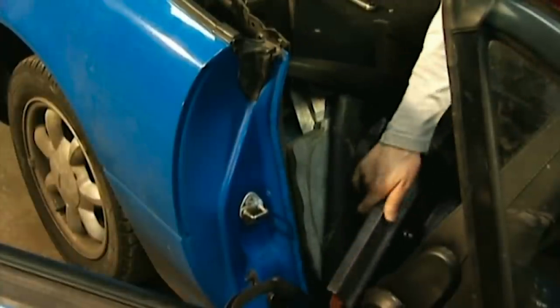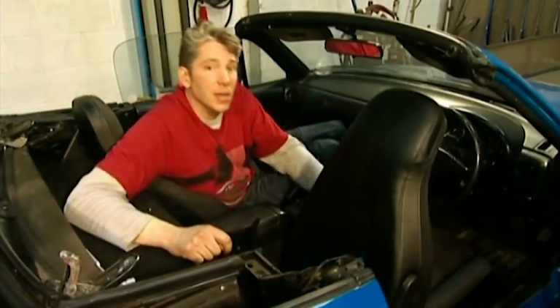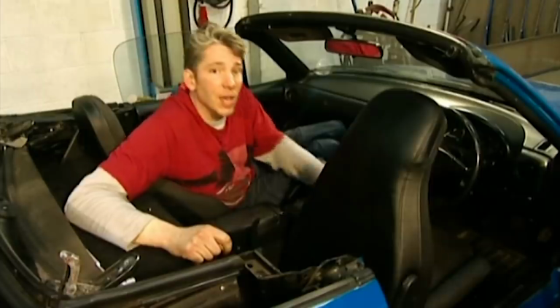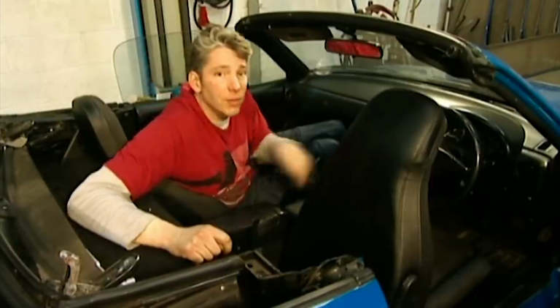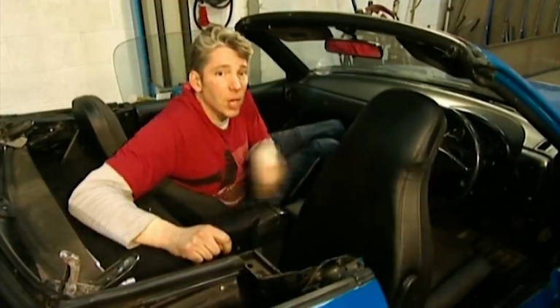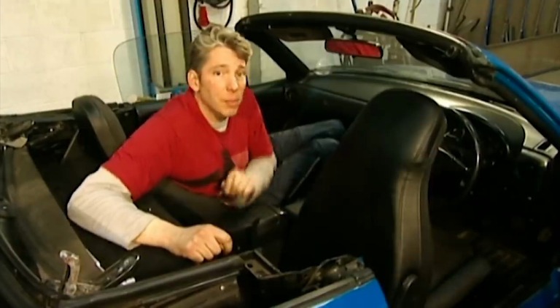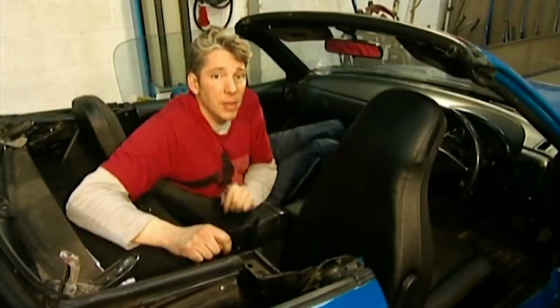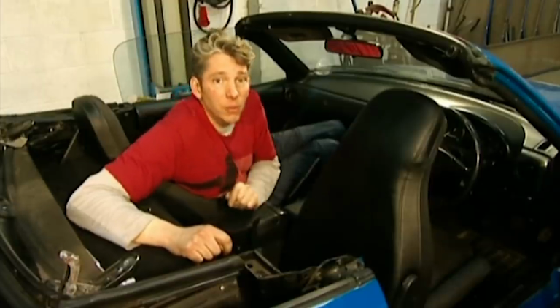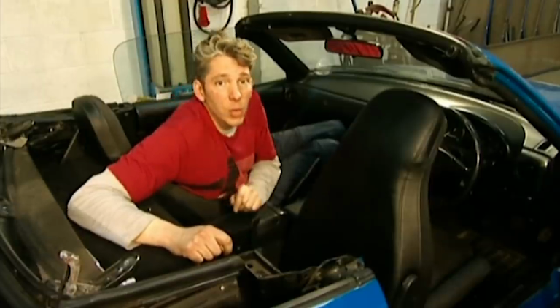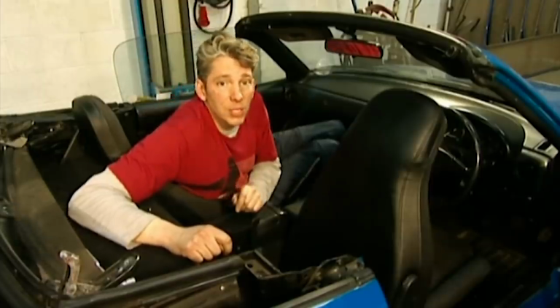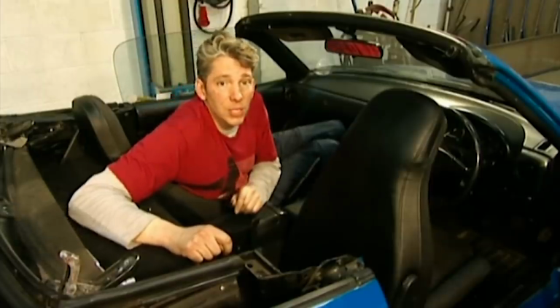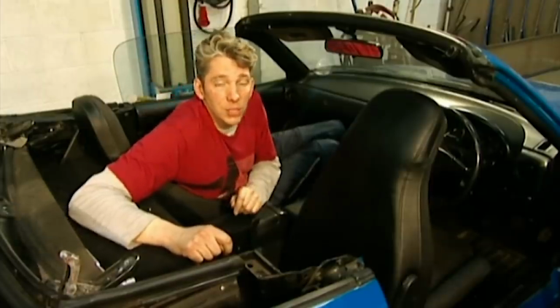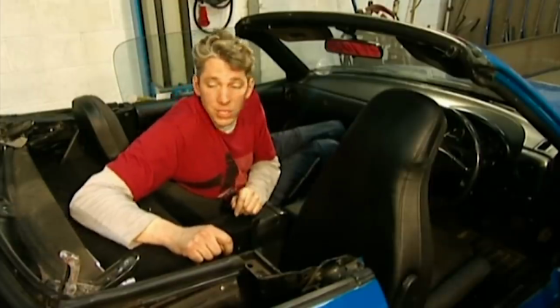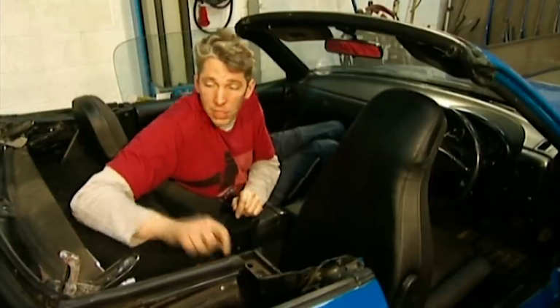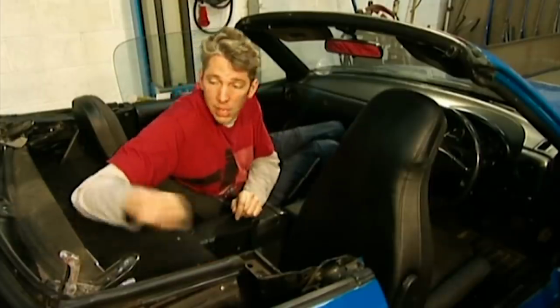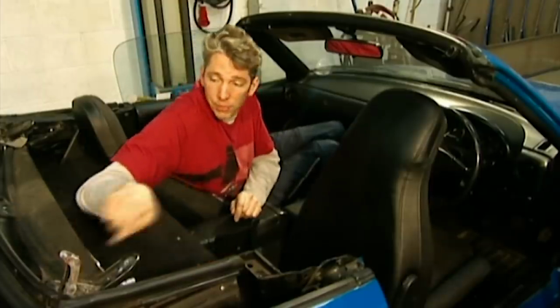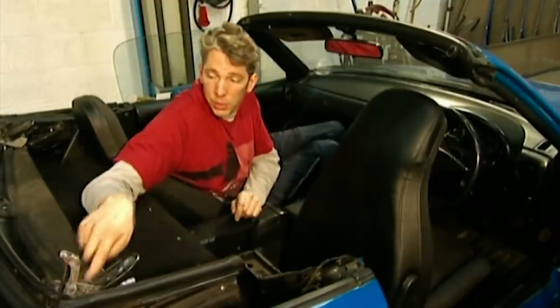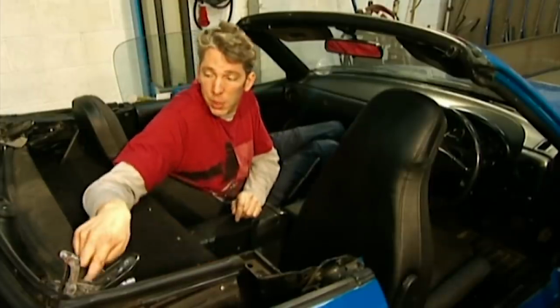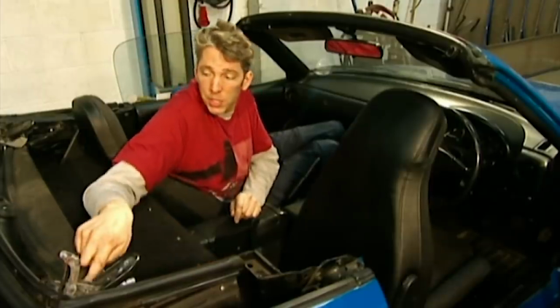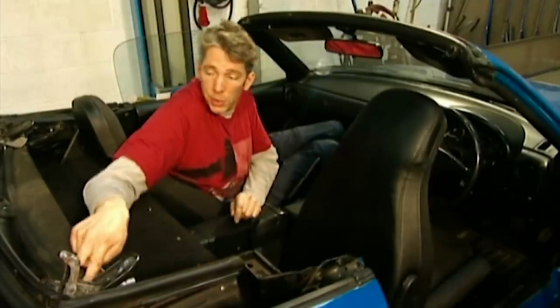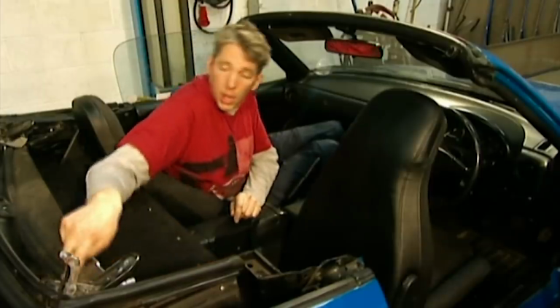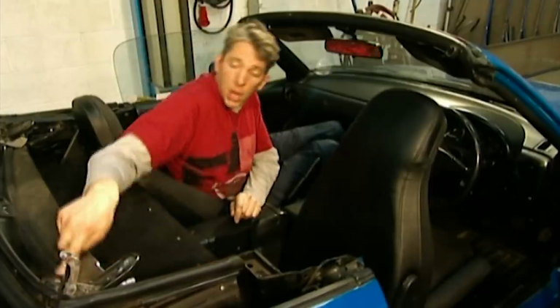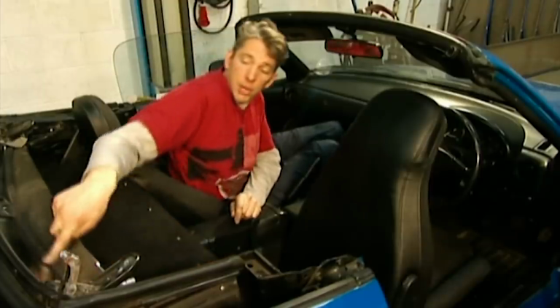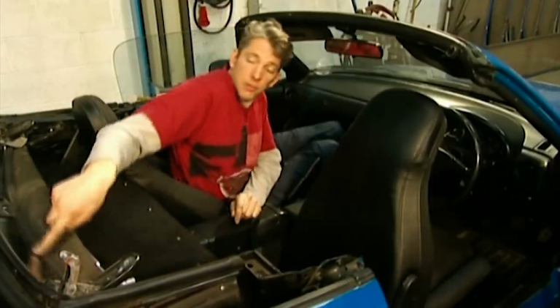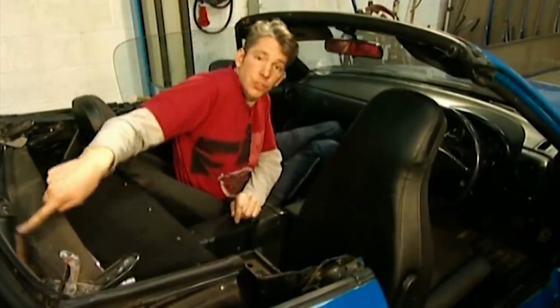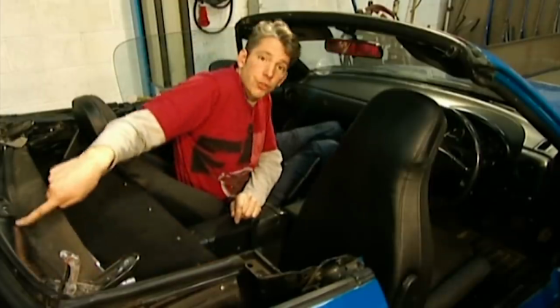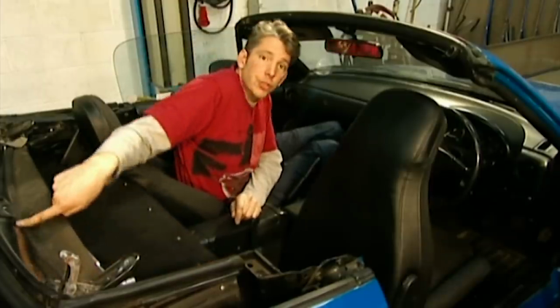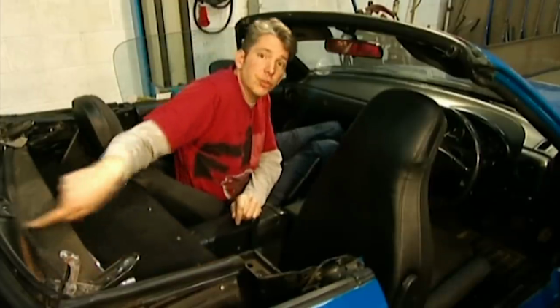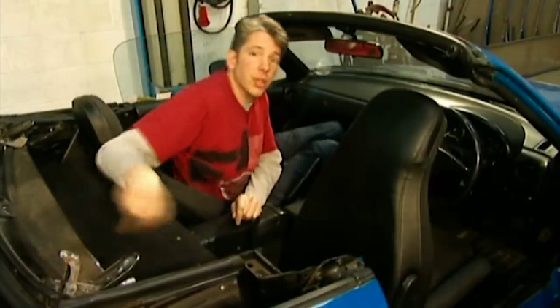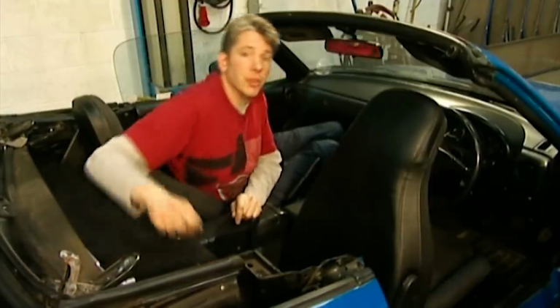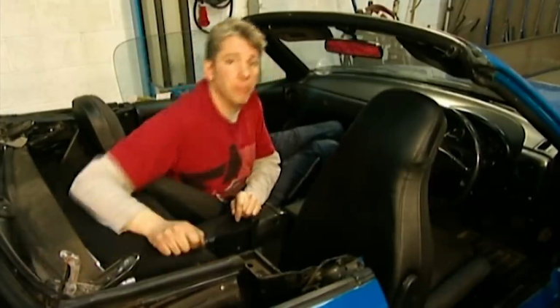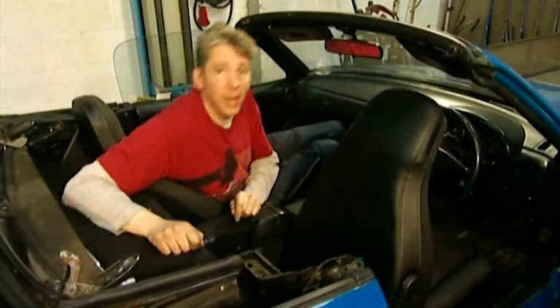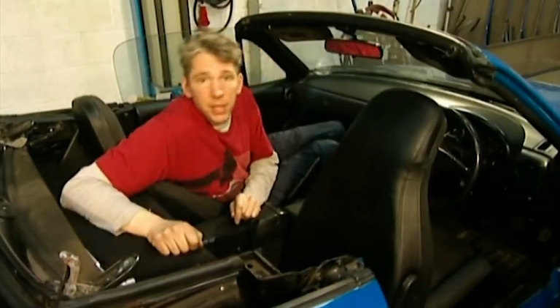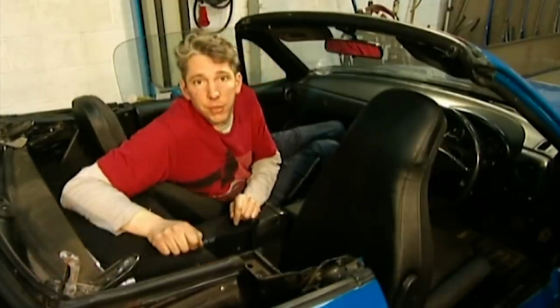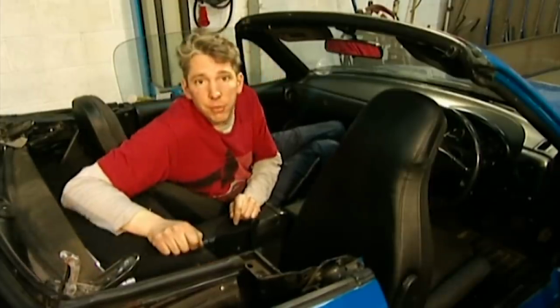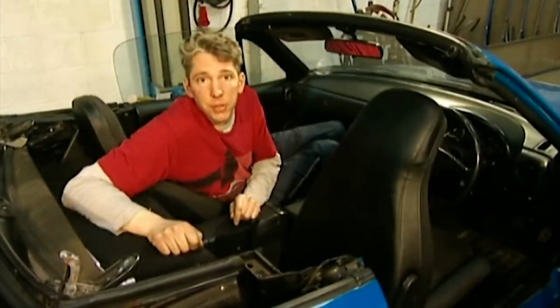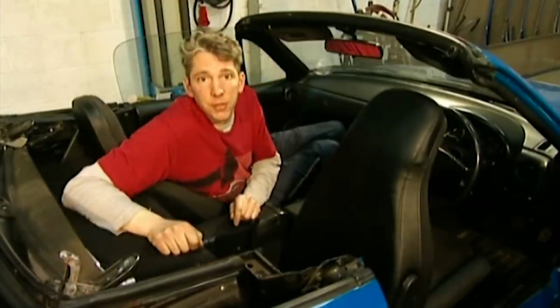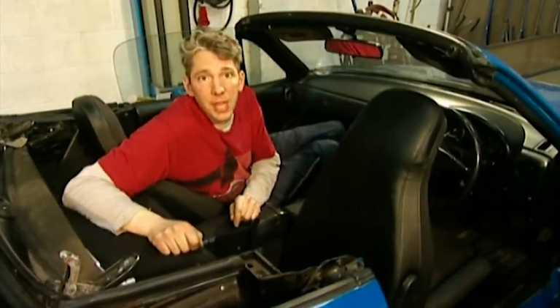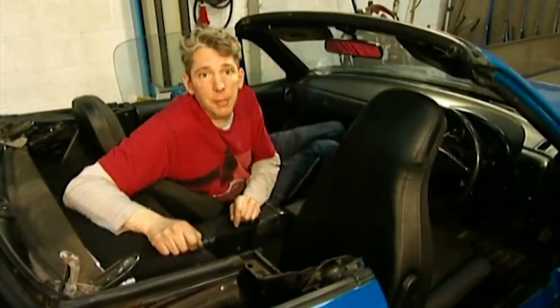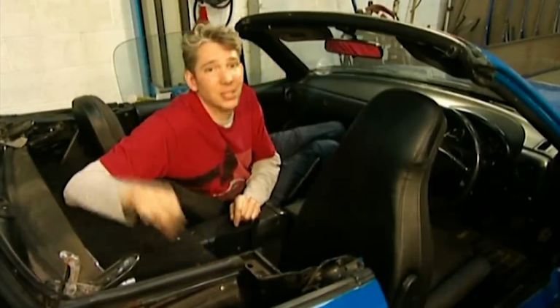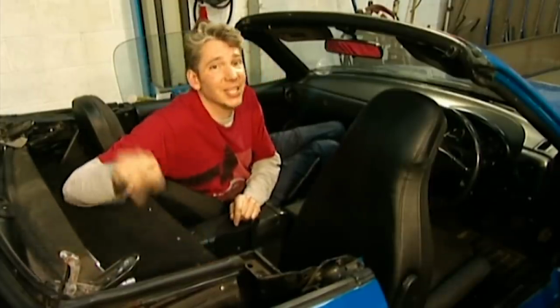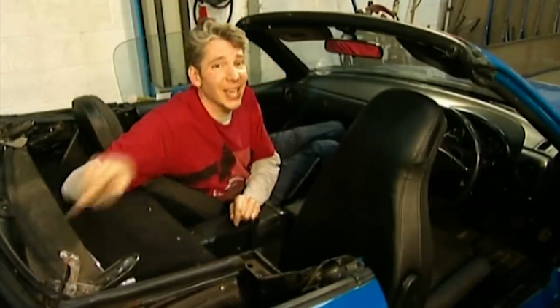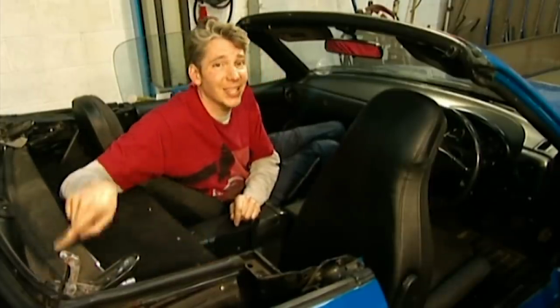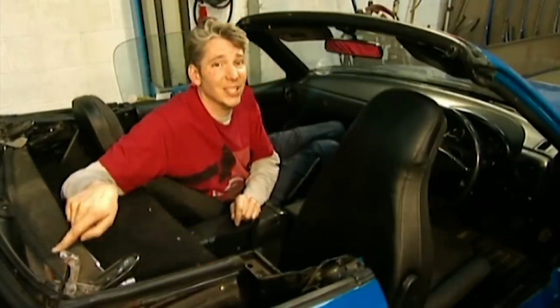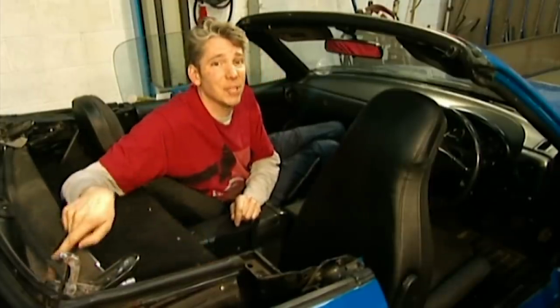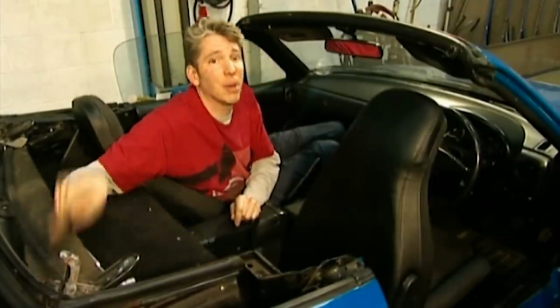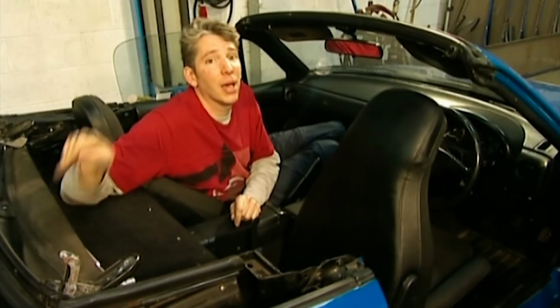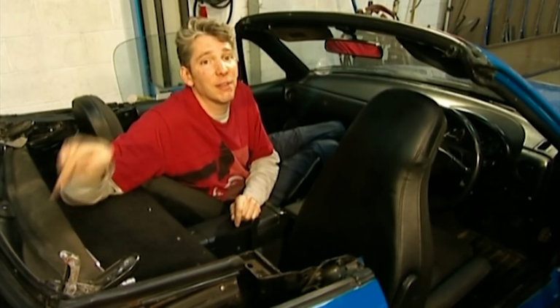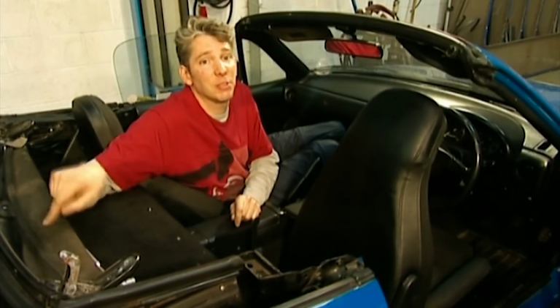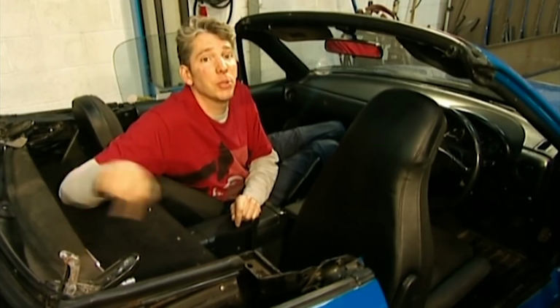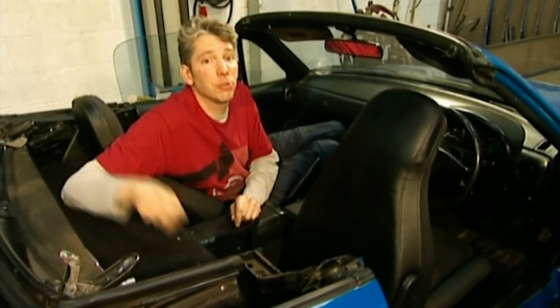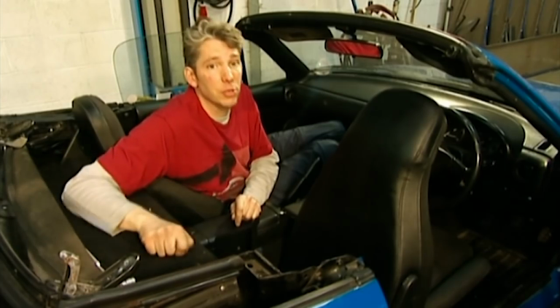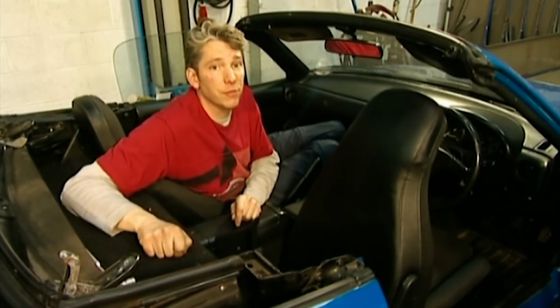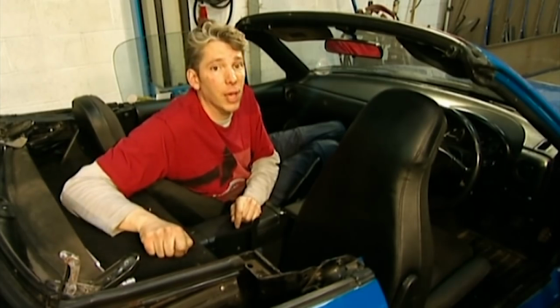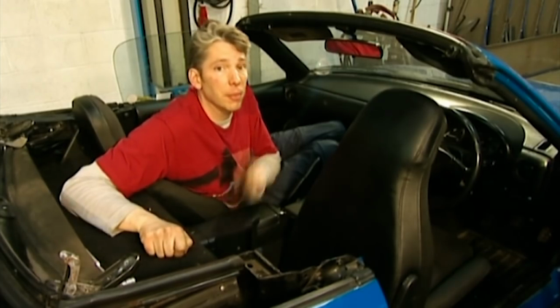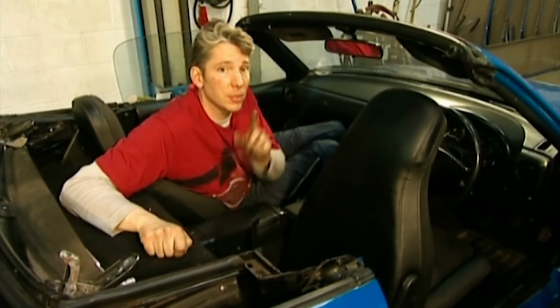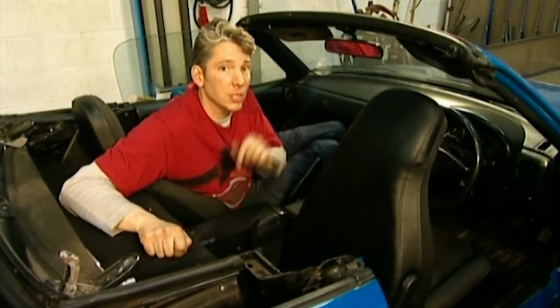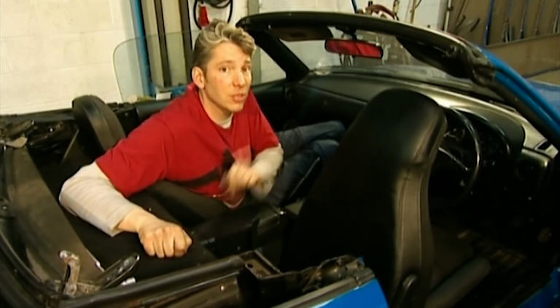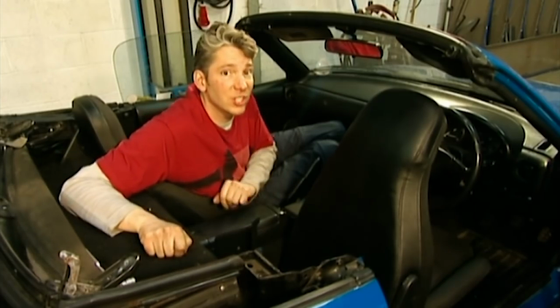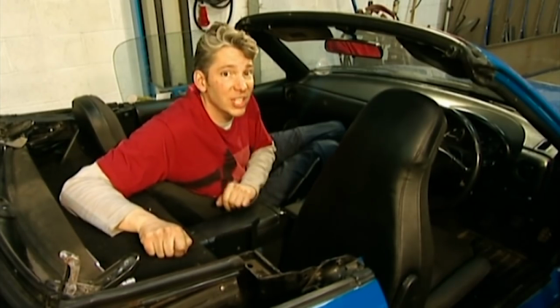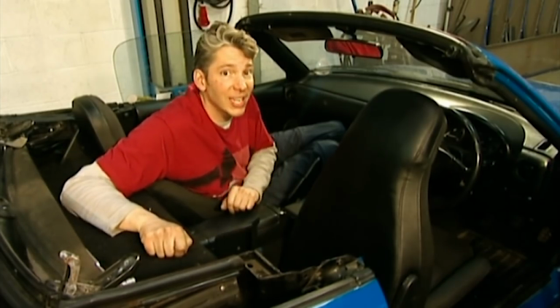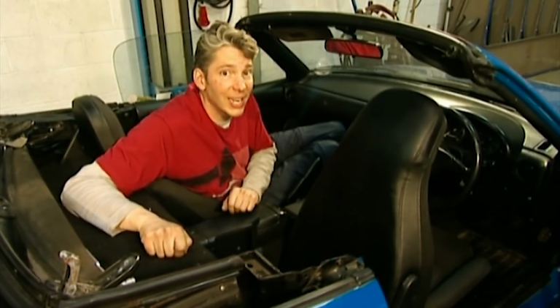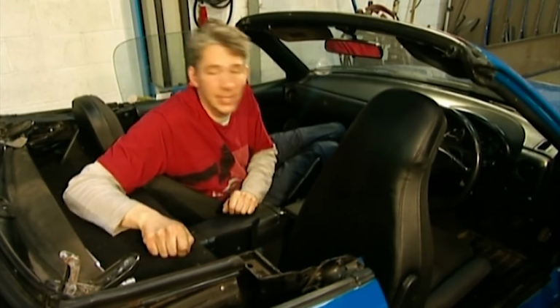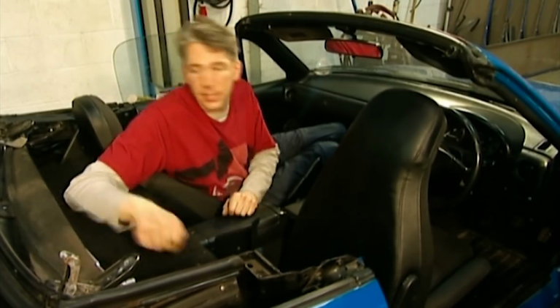I've got a bit of work to do still. I've got to undo a whole load of screws on the back of the roof here, but to get at them I have to put the roof up, so I'll see you later.